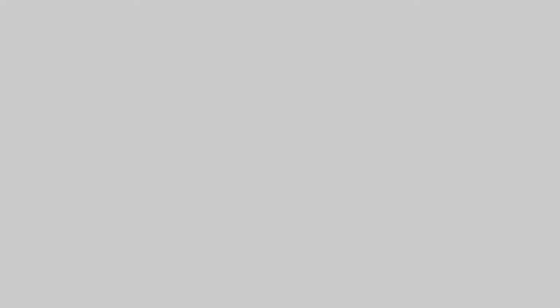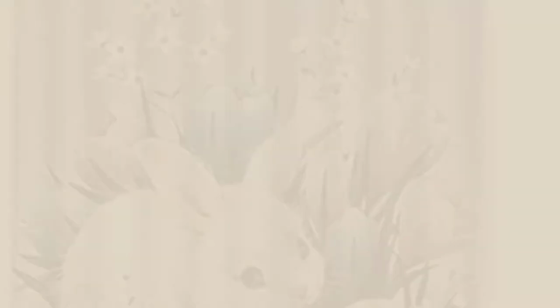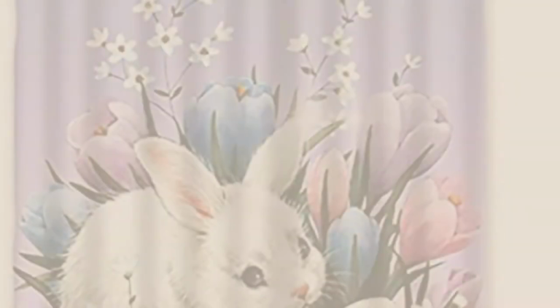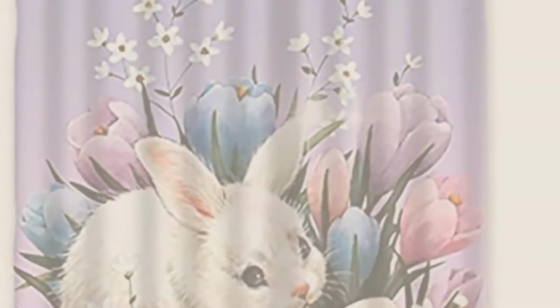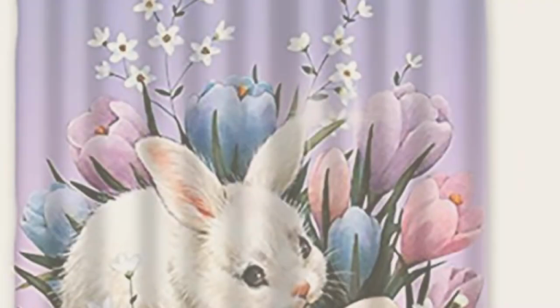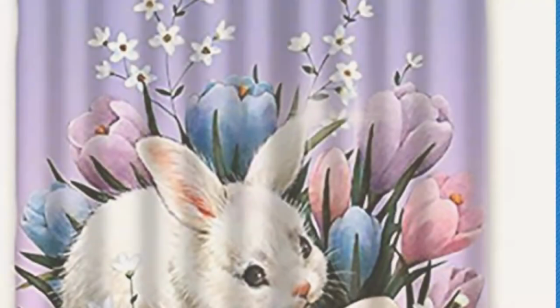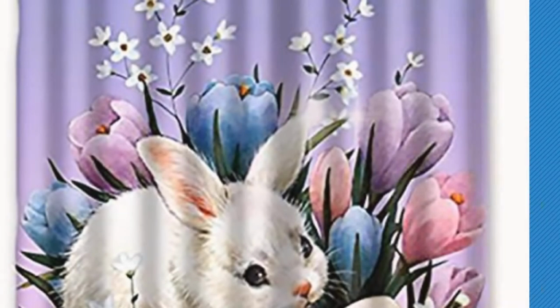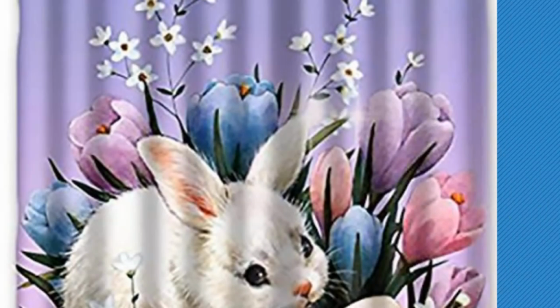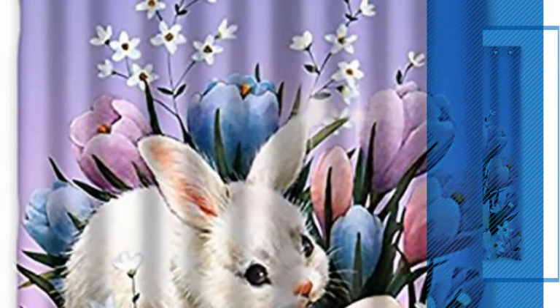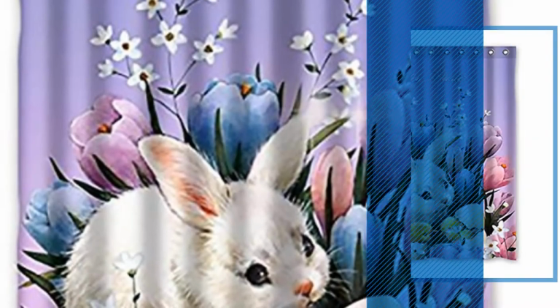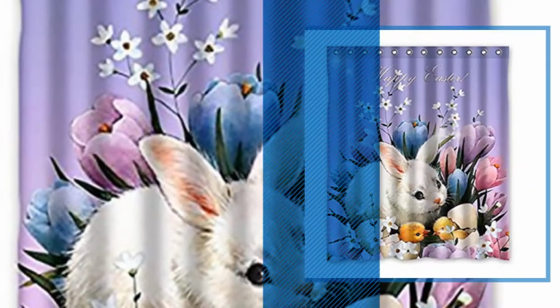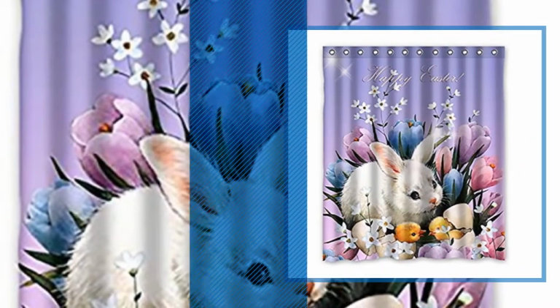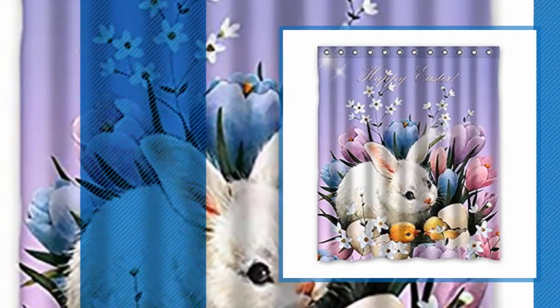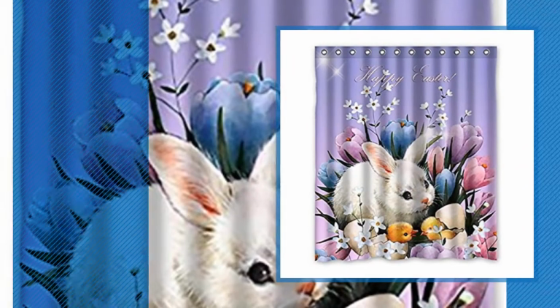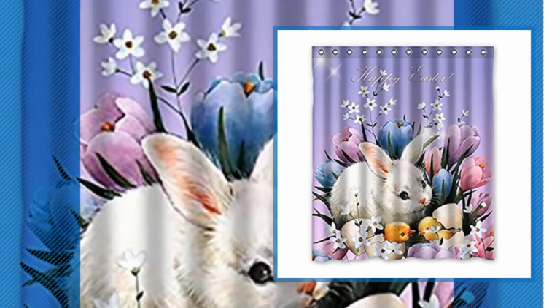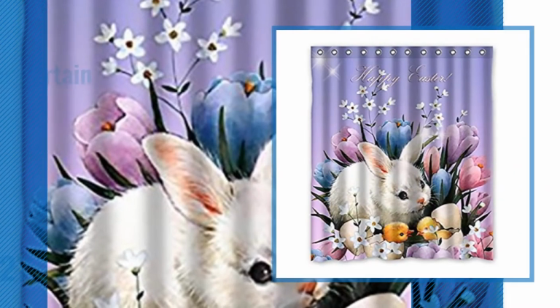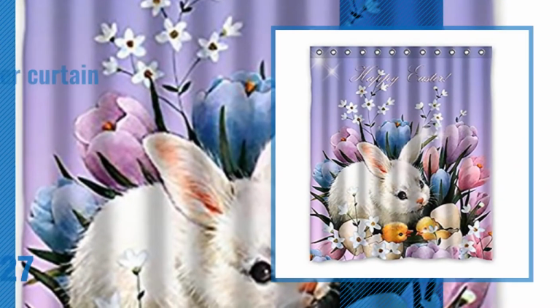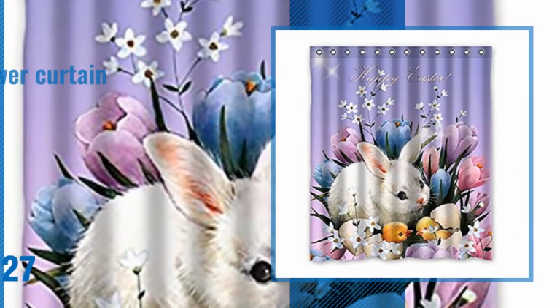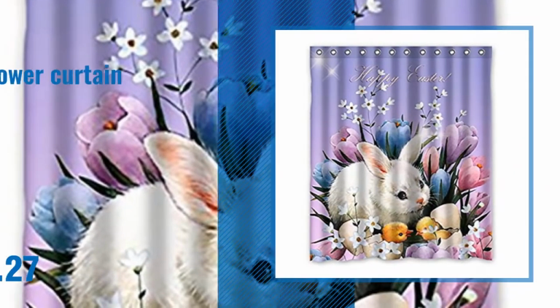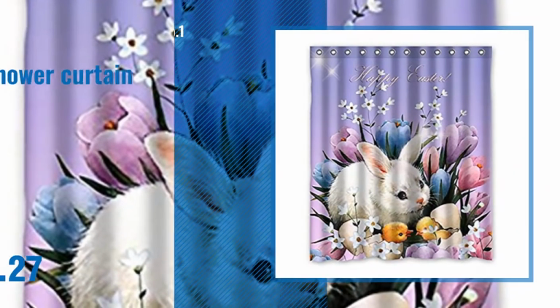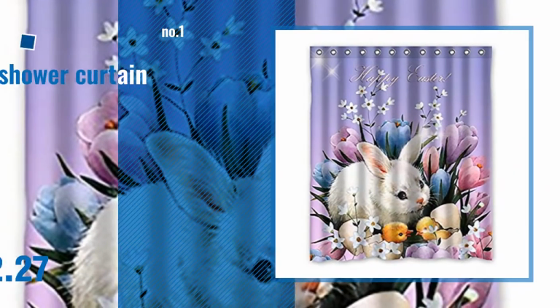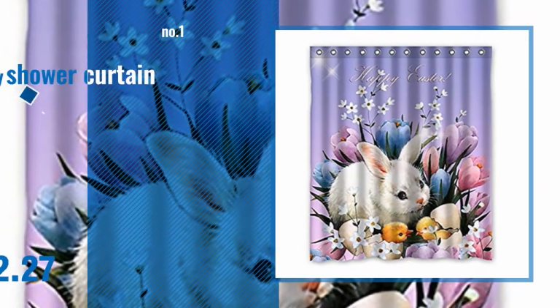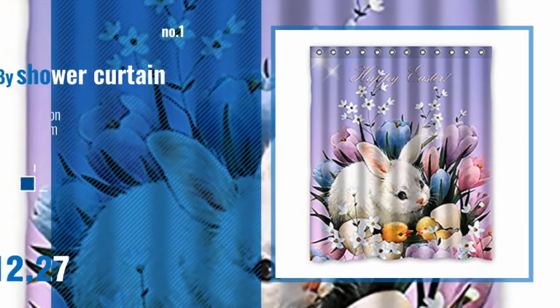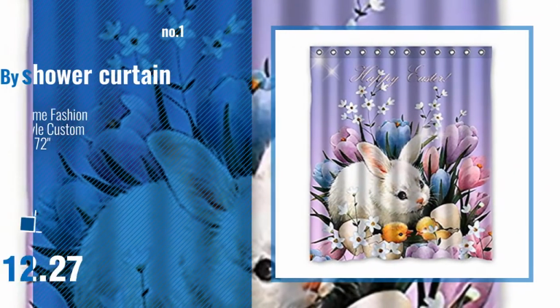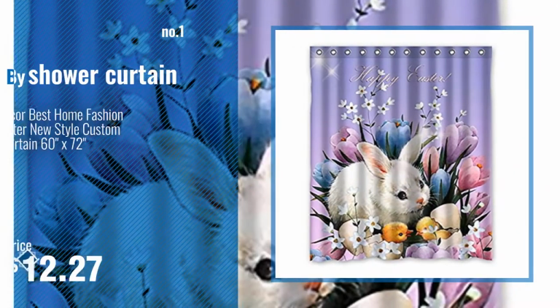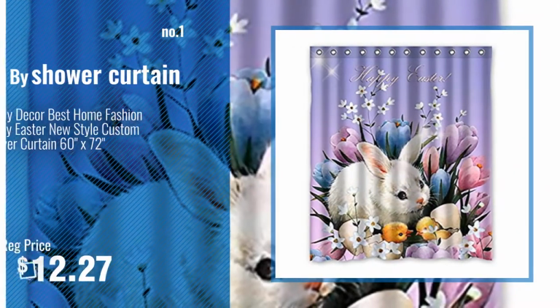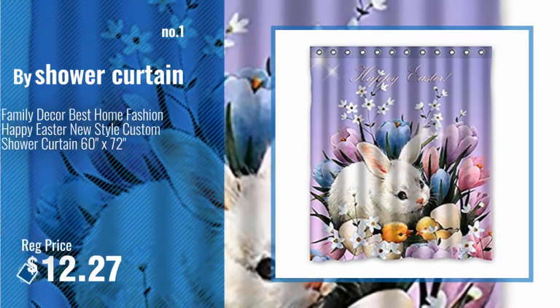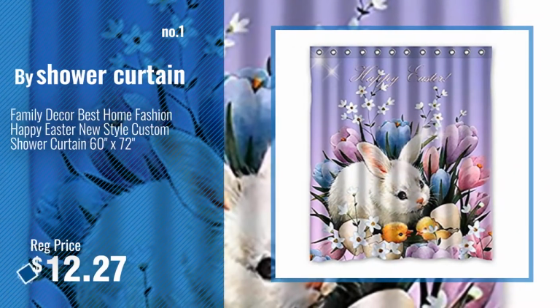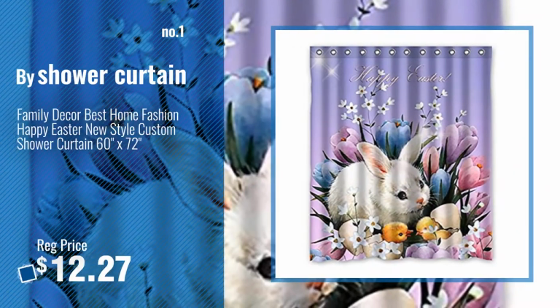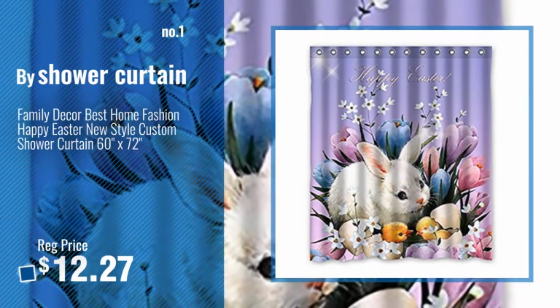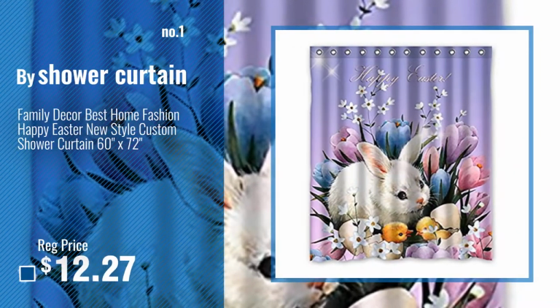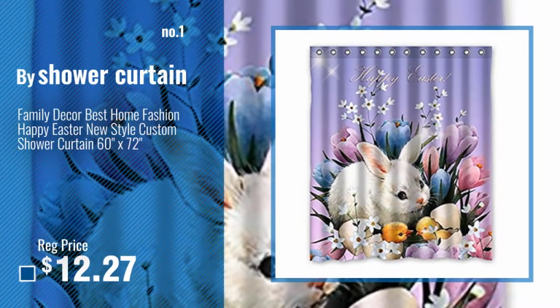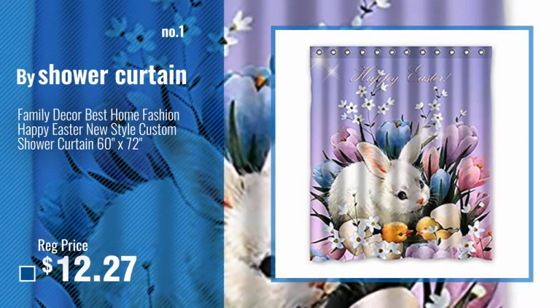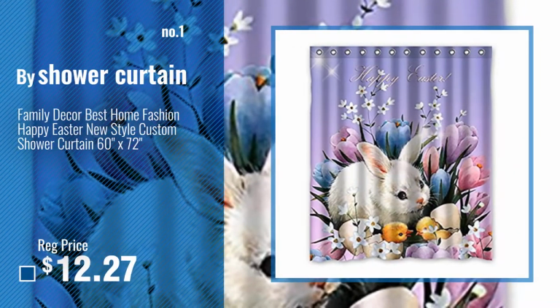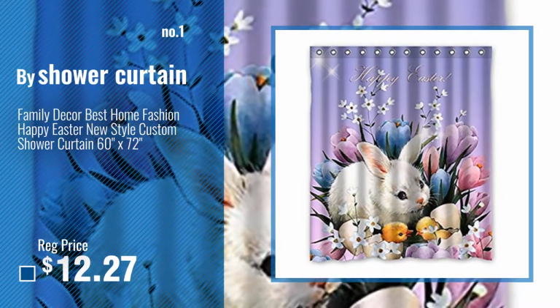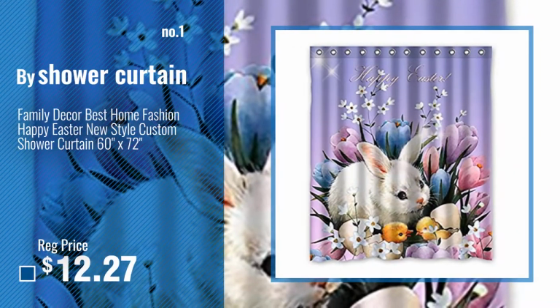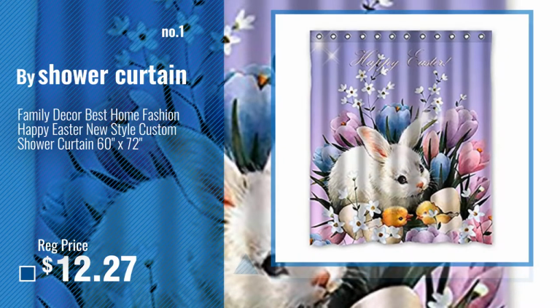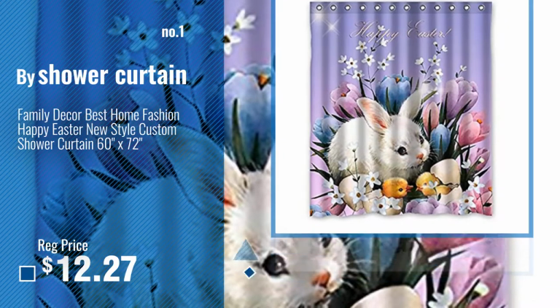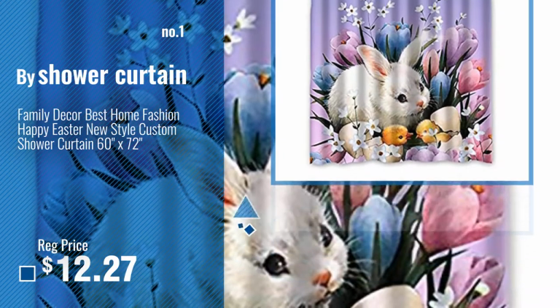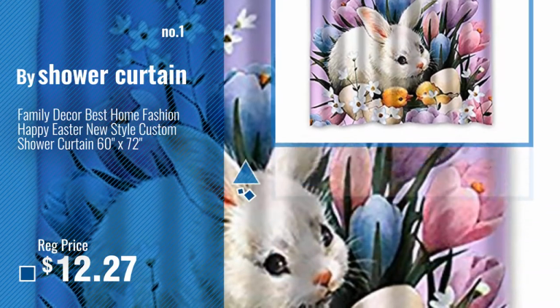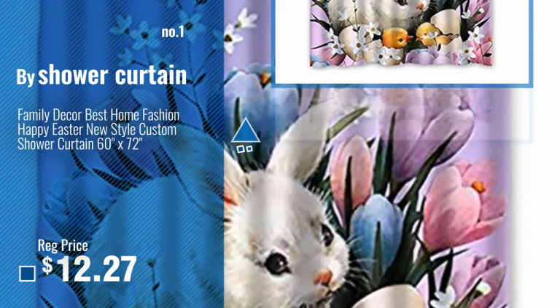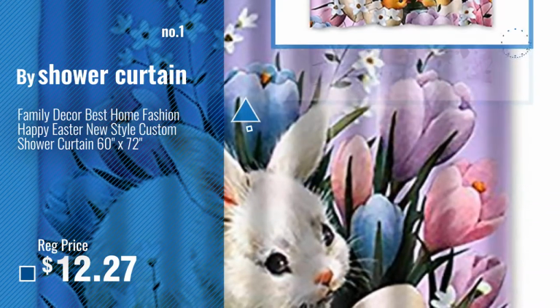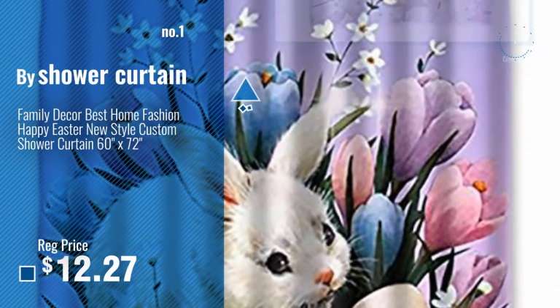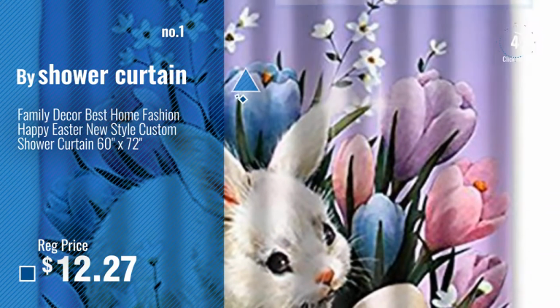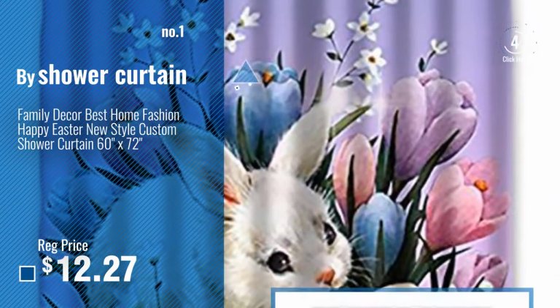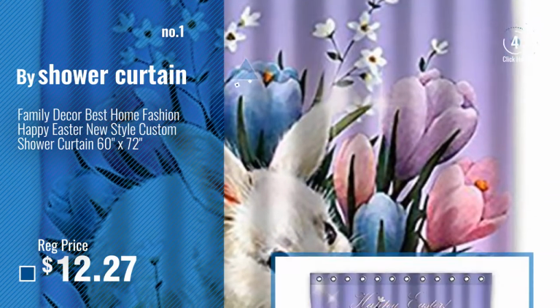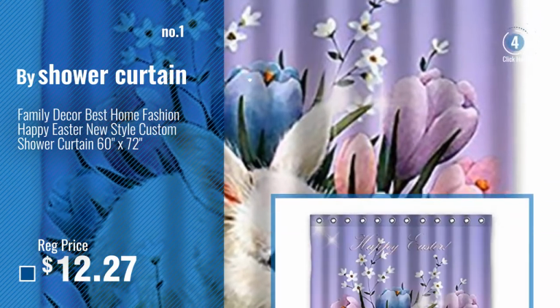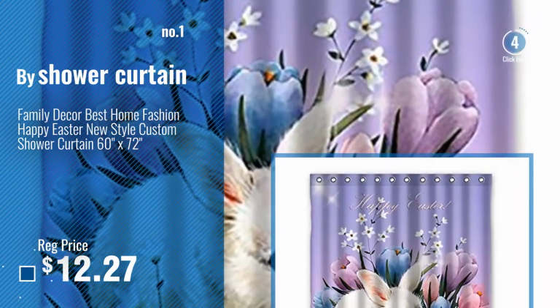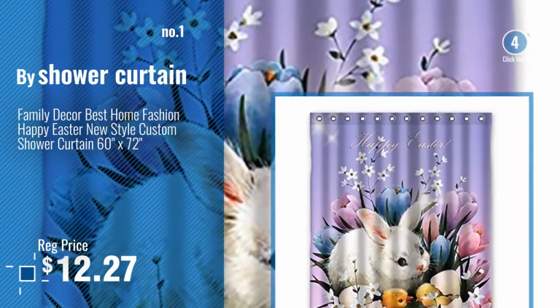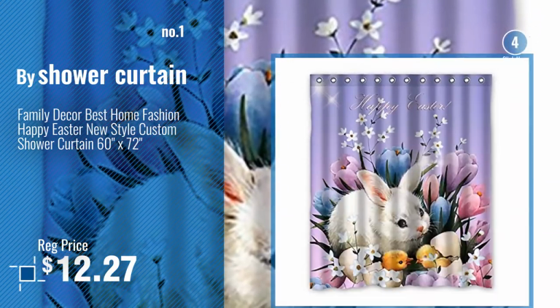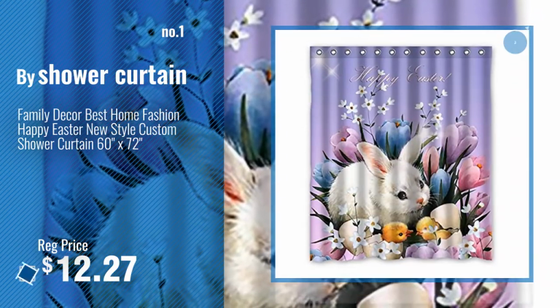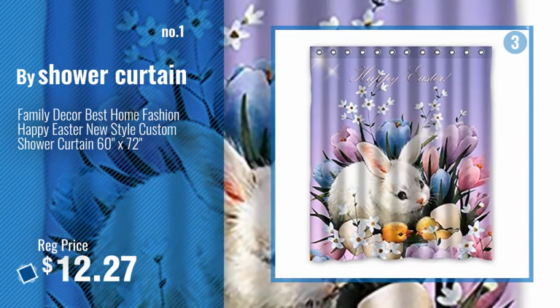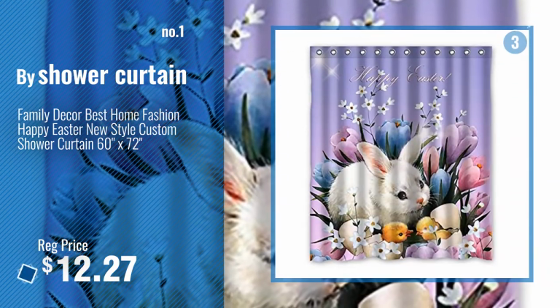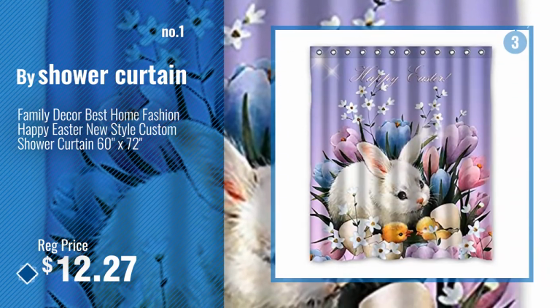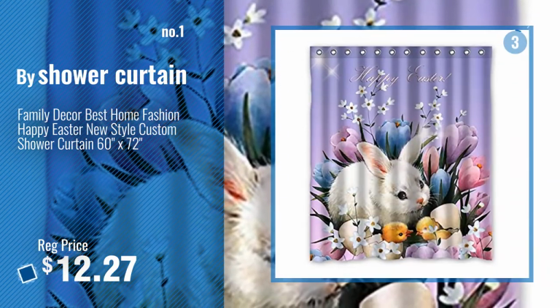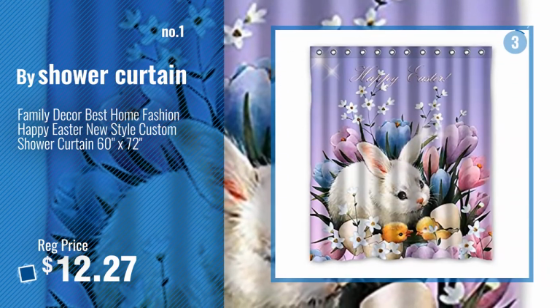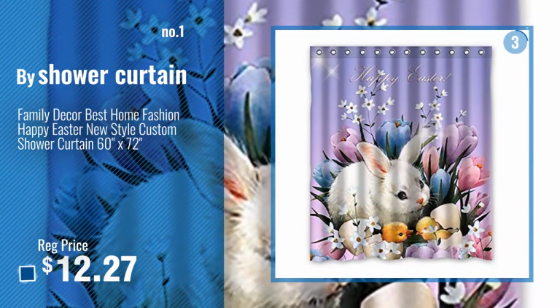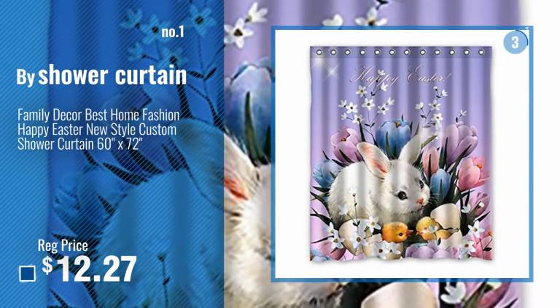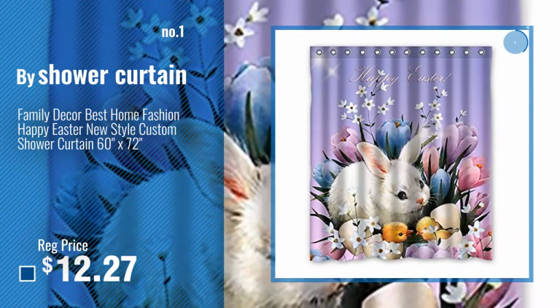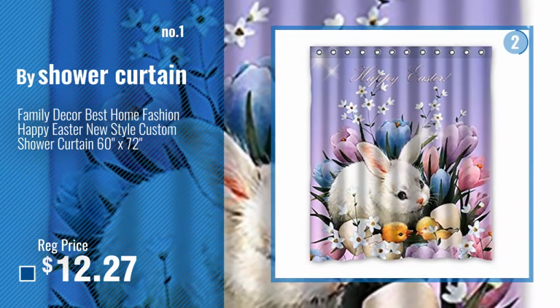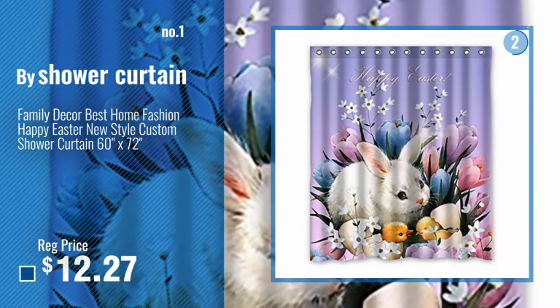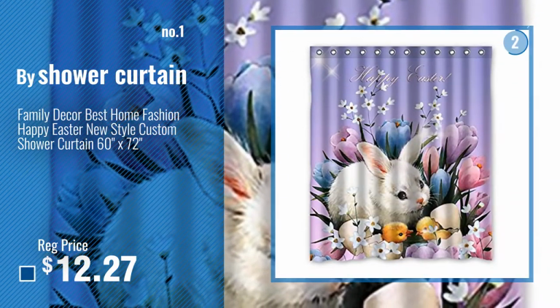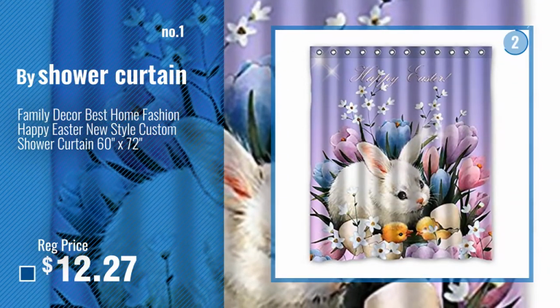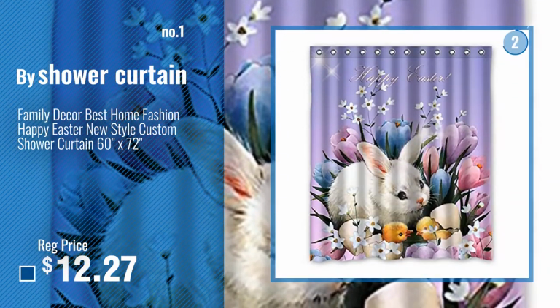Number 1. Buy Shower Curtain. Watch this video. Choose your favorite.